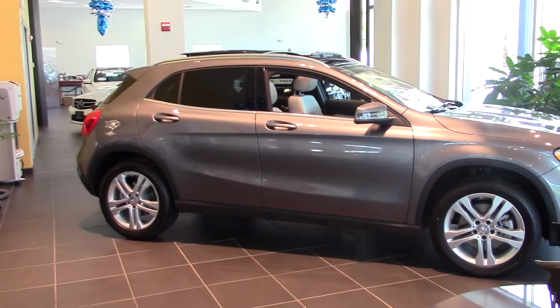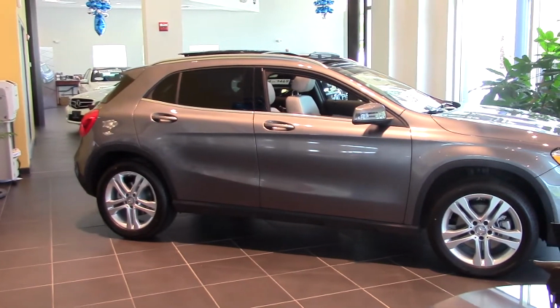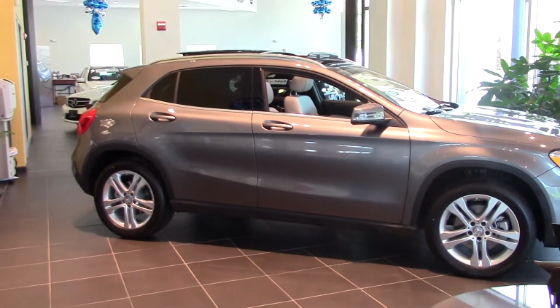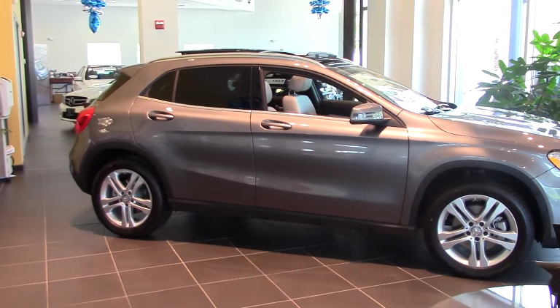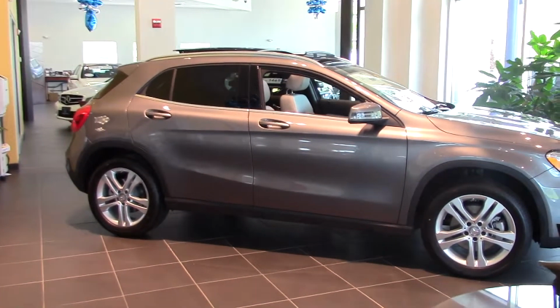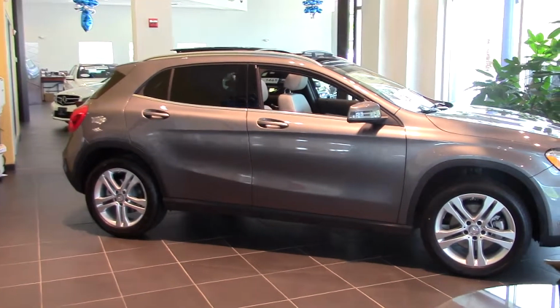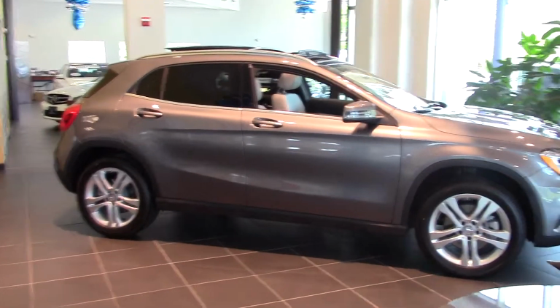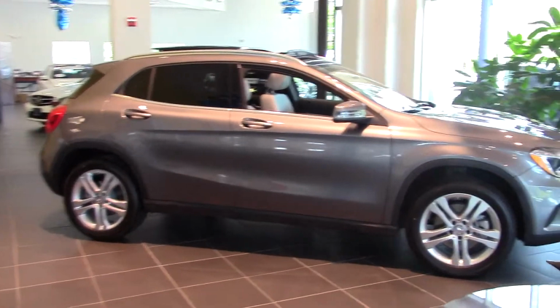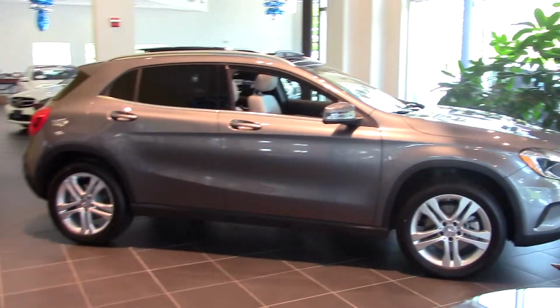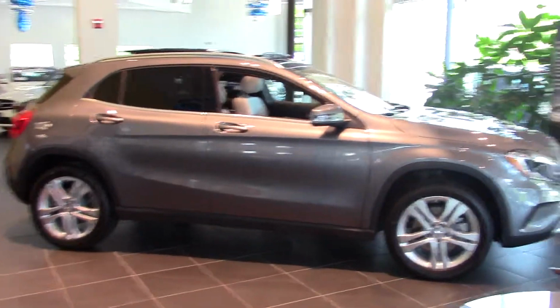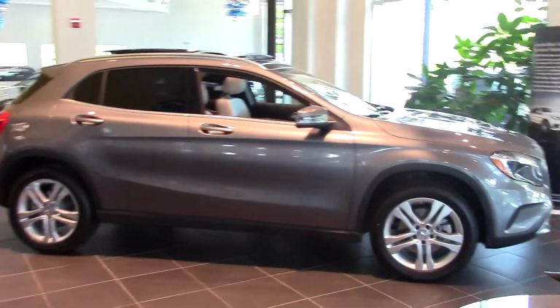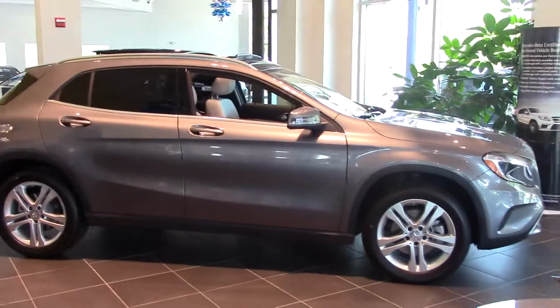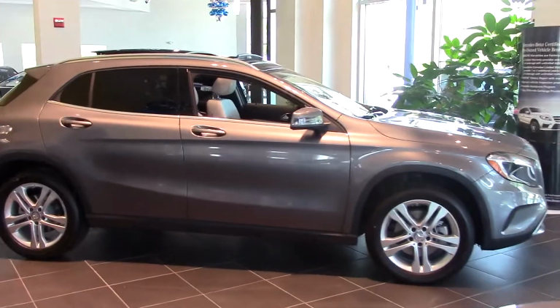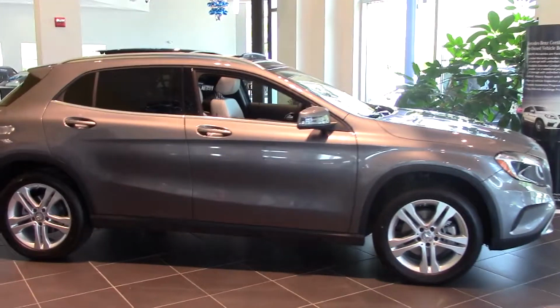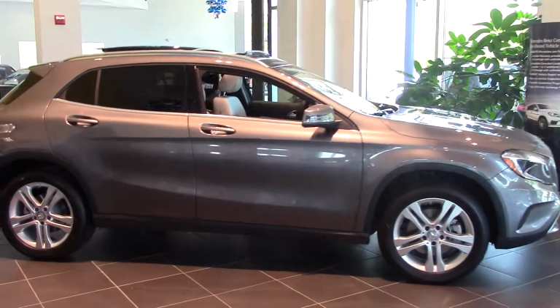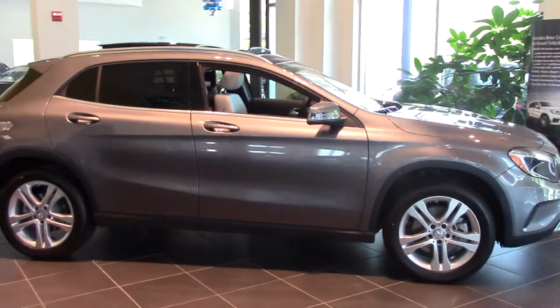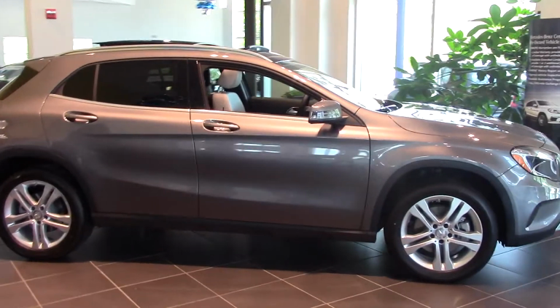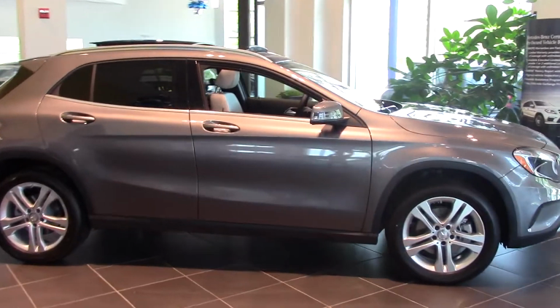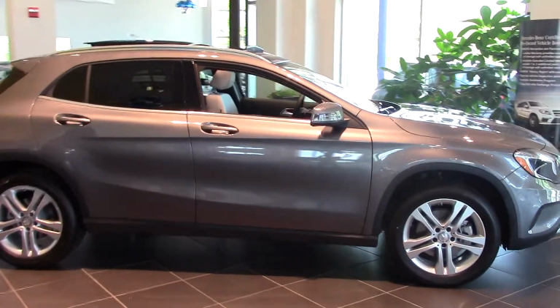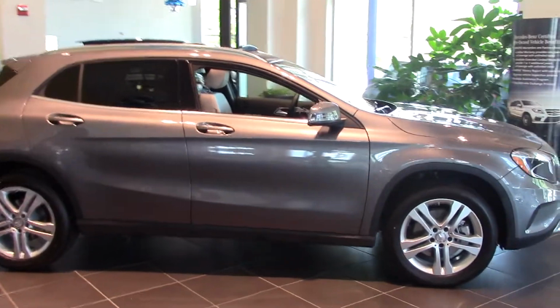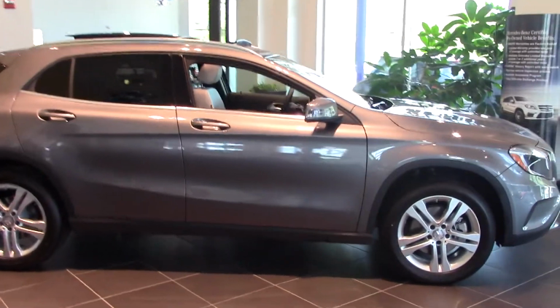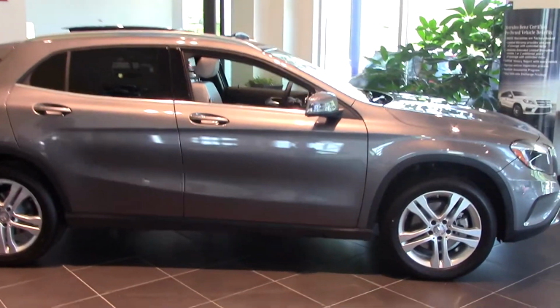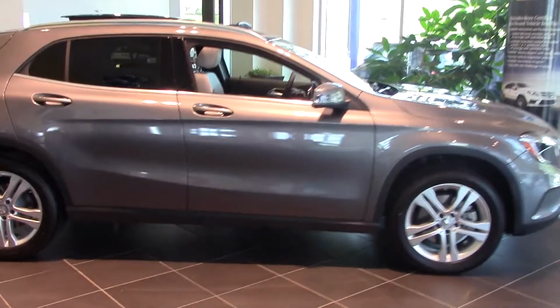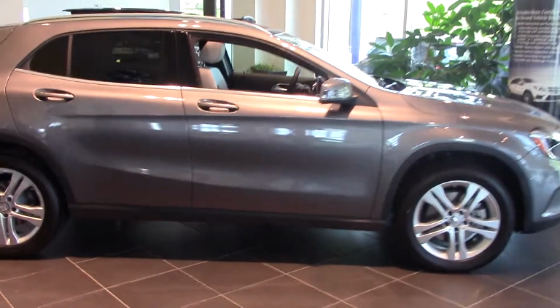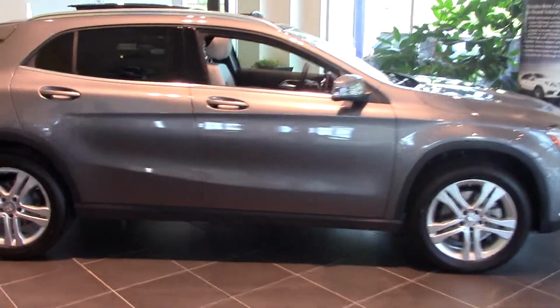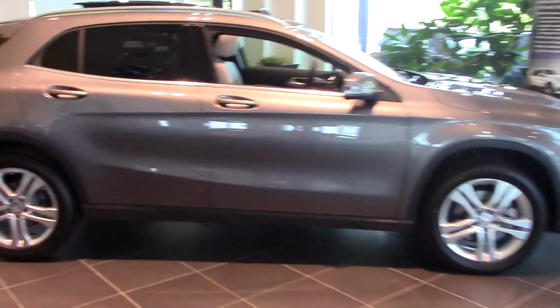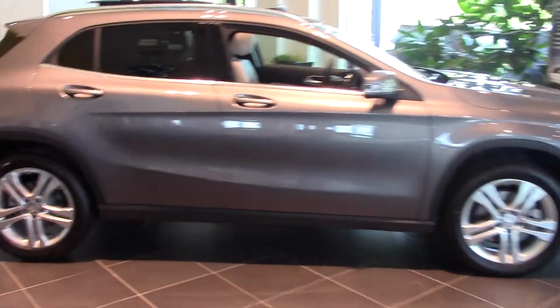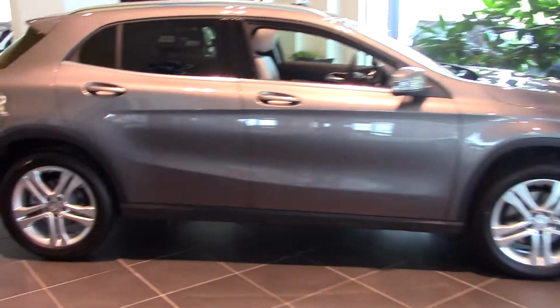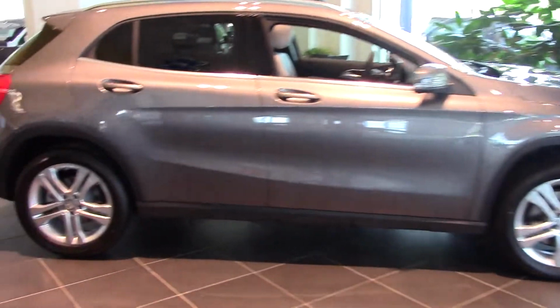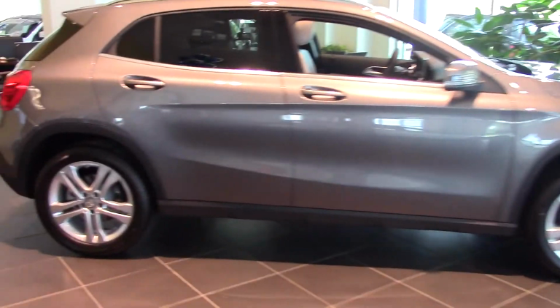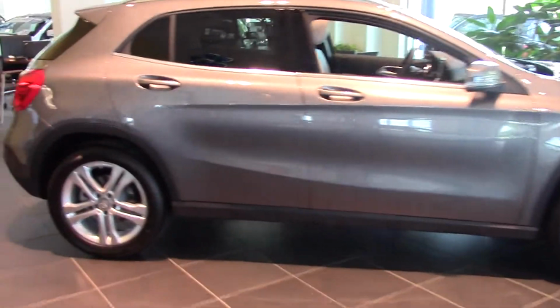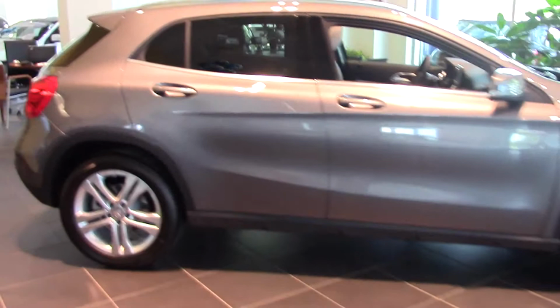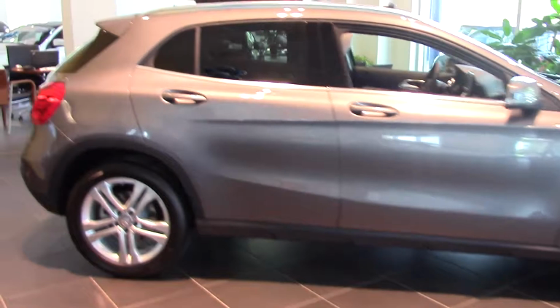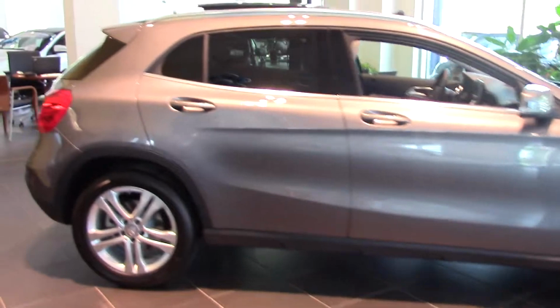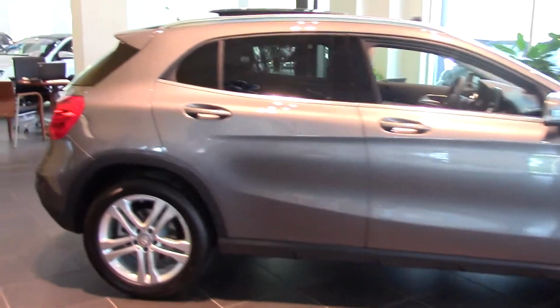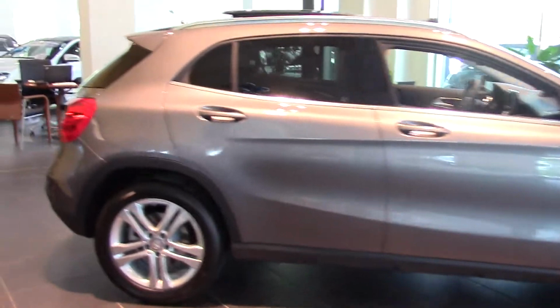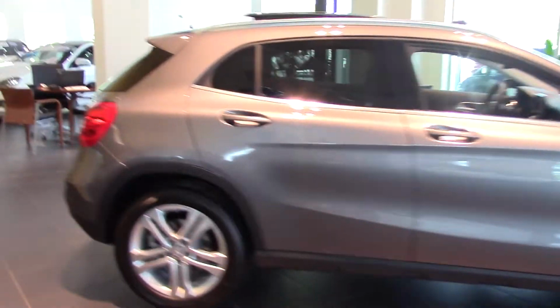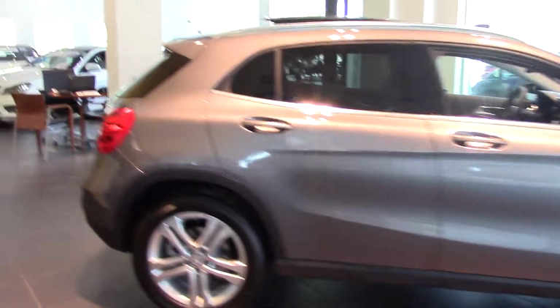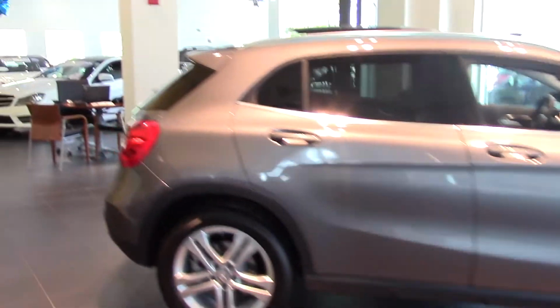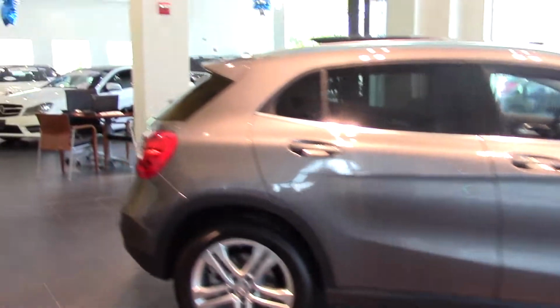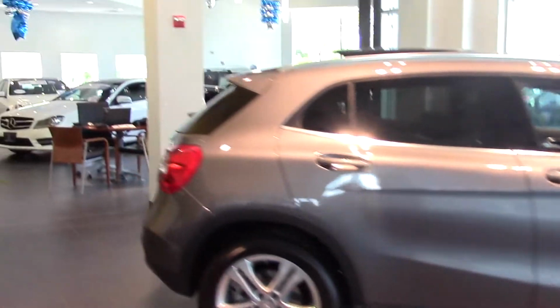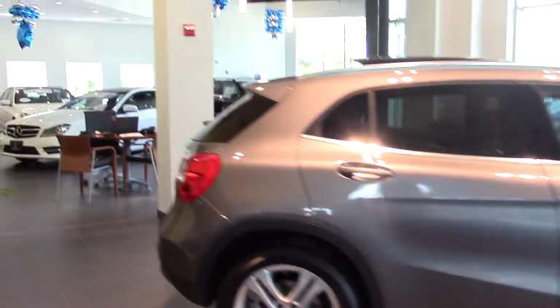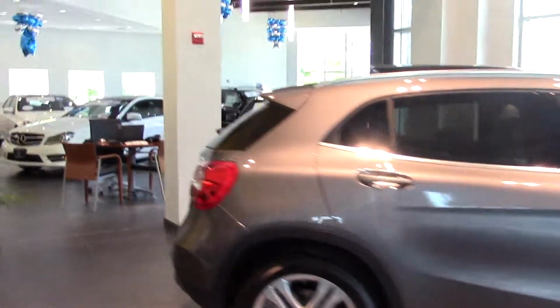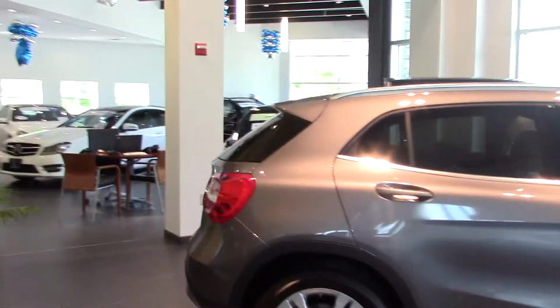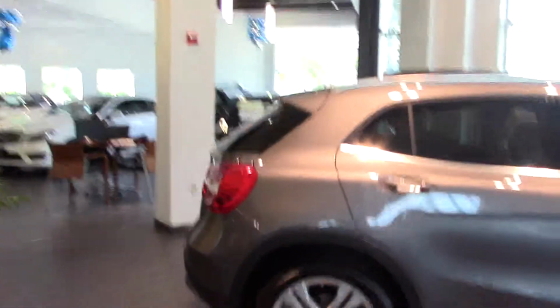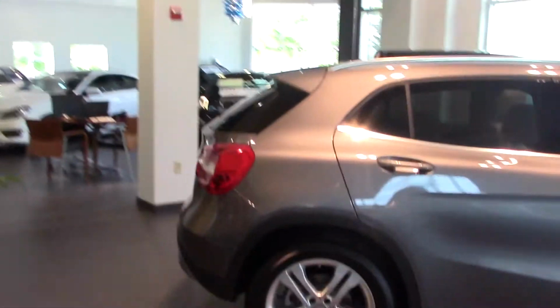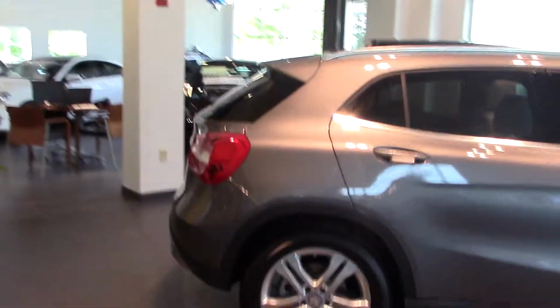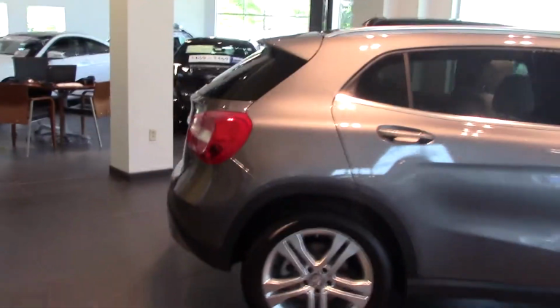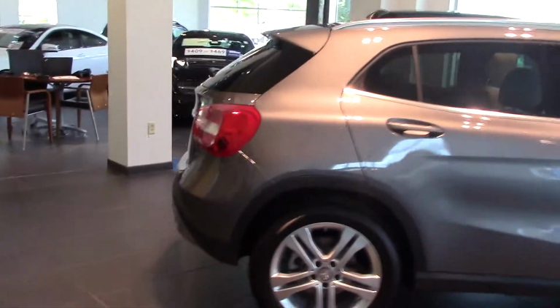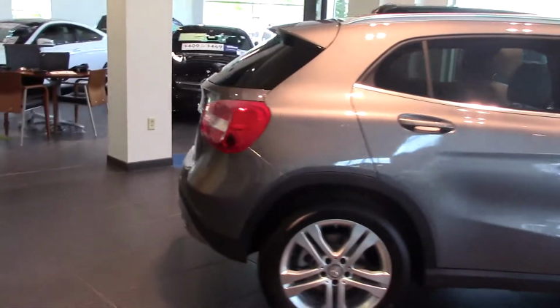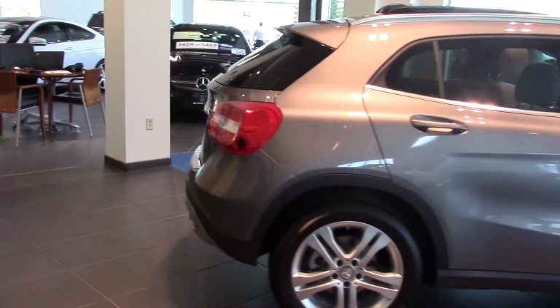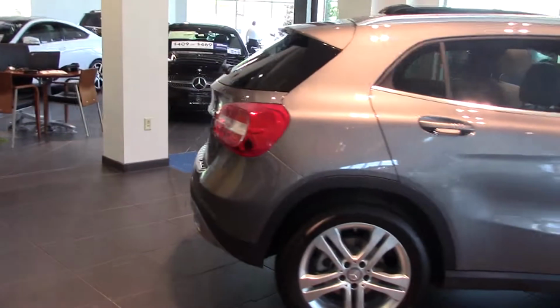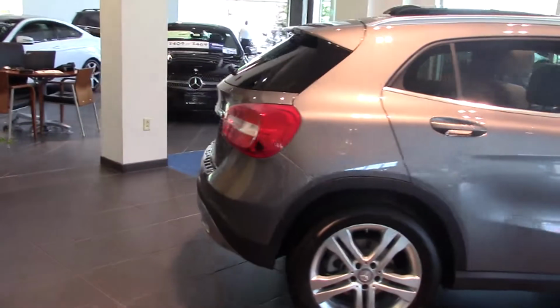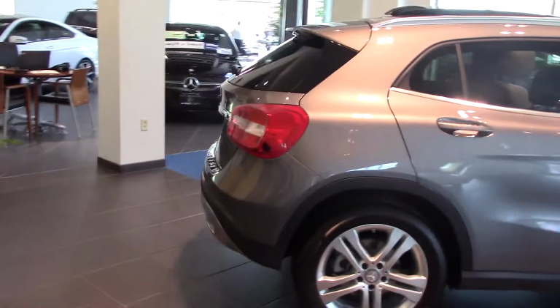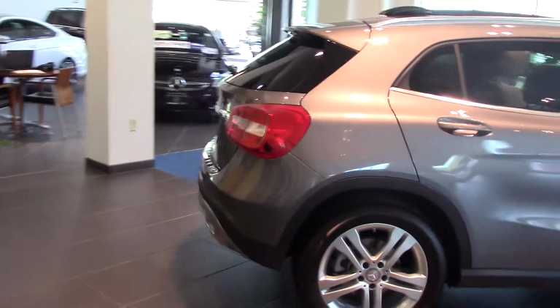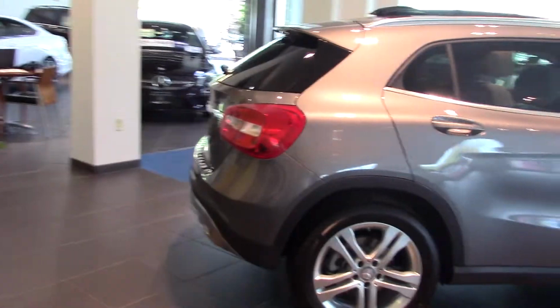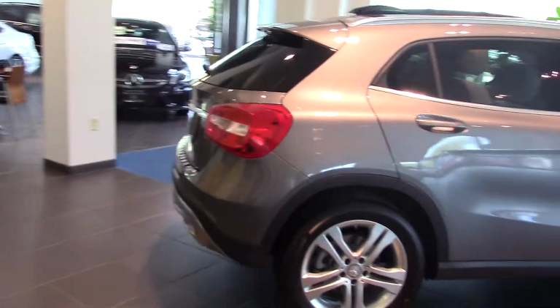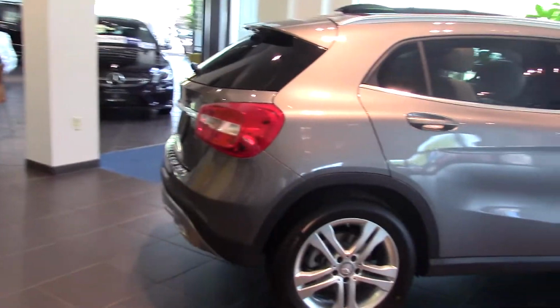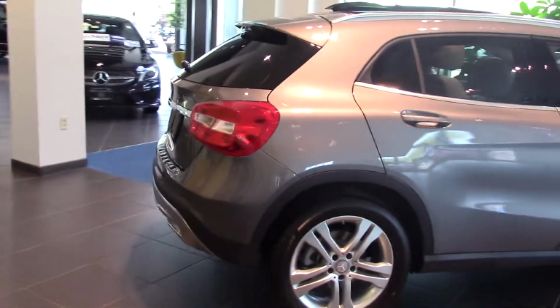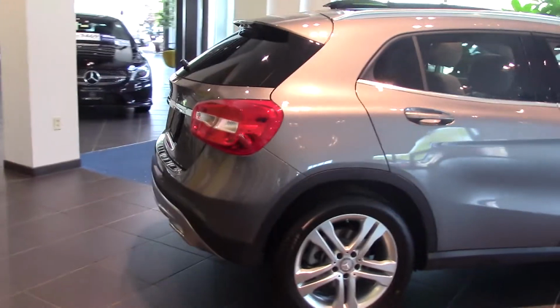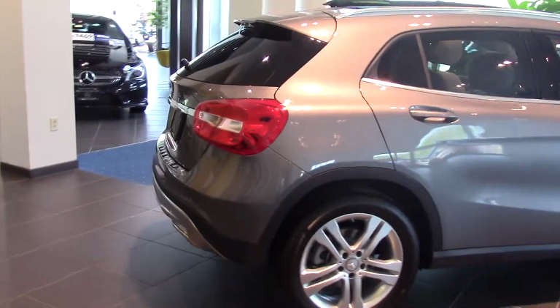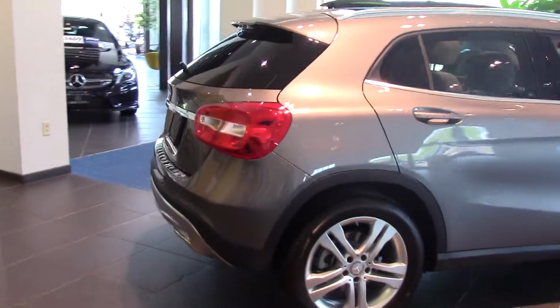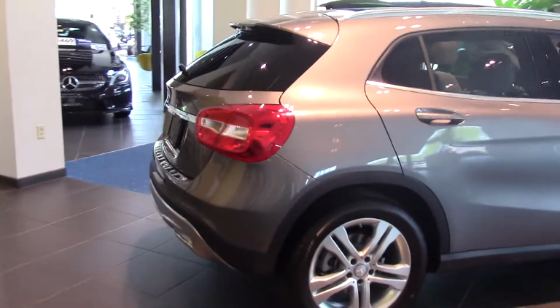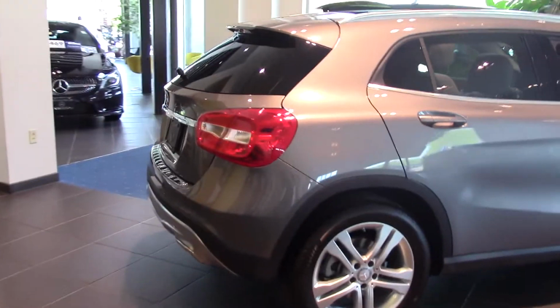So let's just take a quick look in the back, and you can share this with whoever you want. Maybe Michelle wants to take a peek at it.